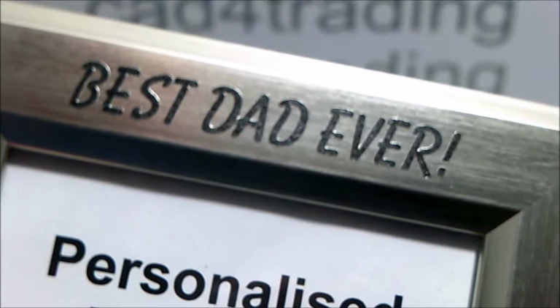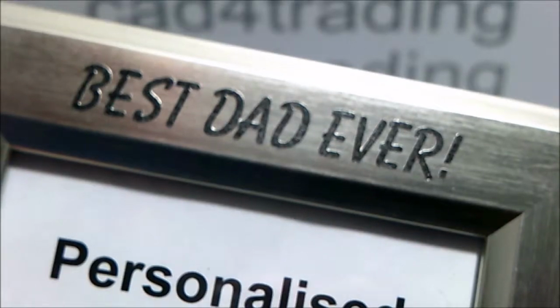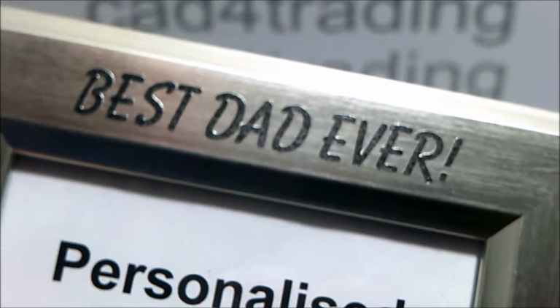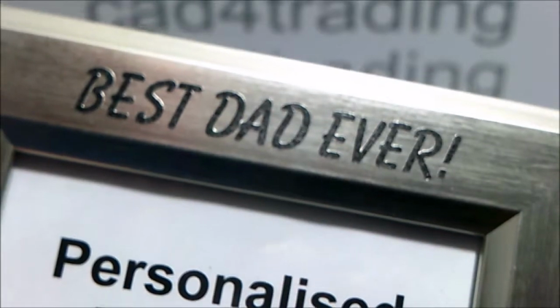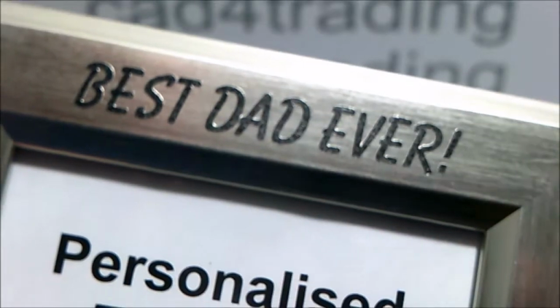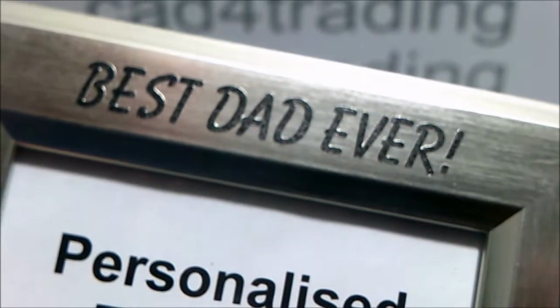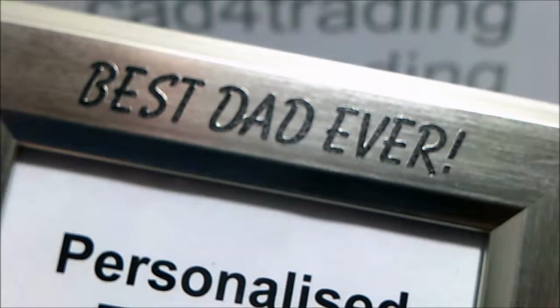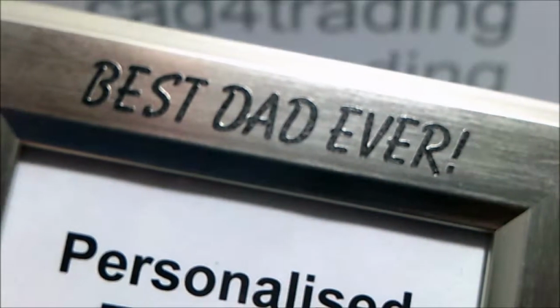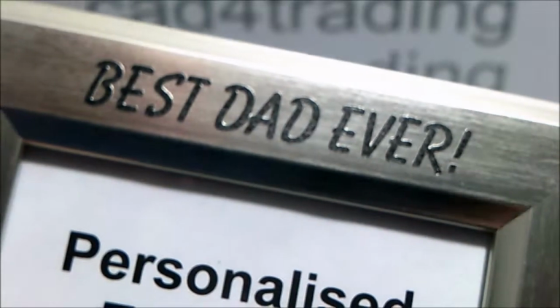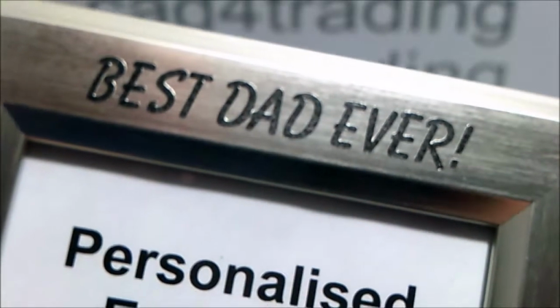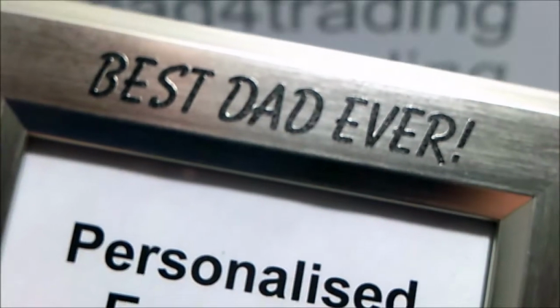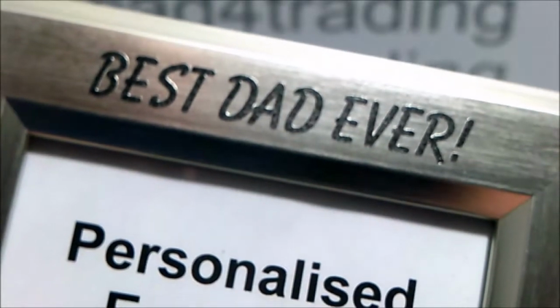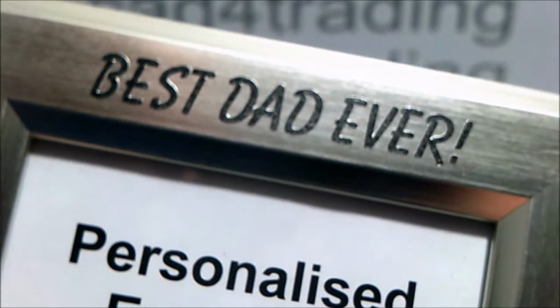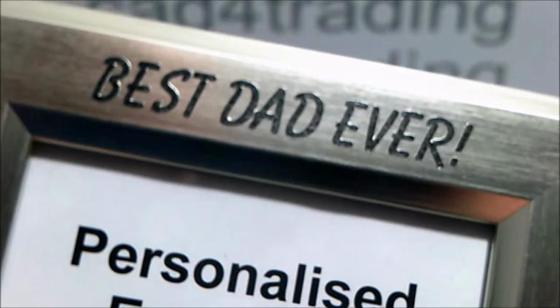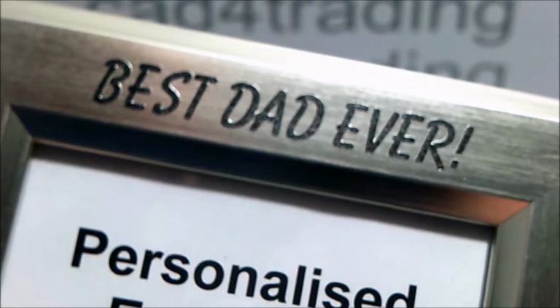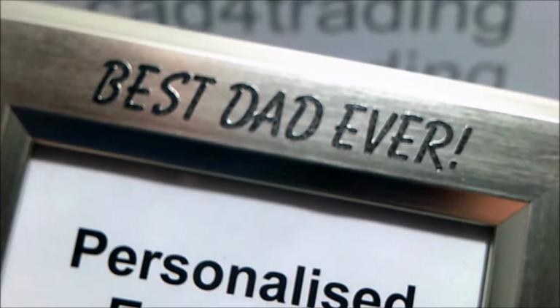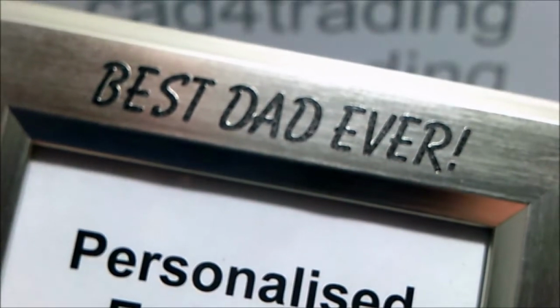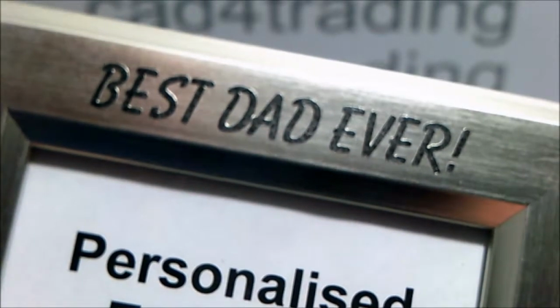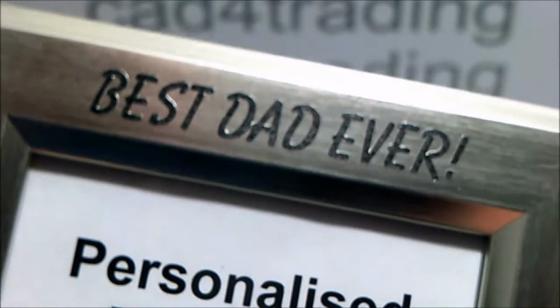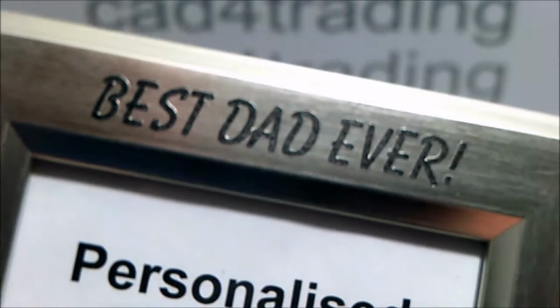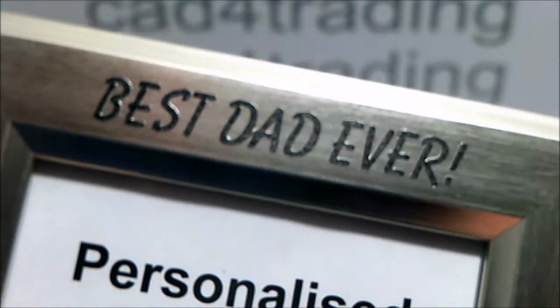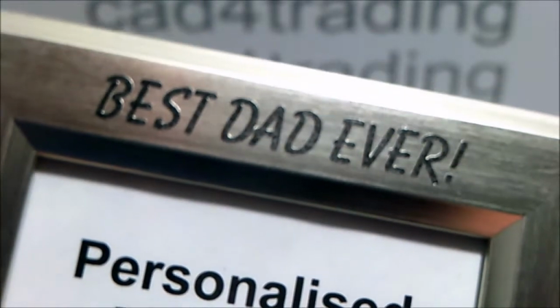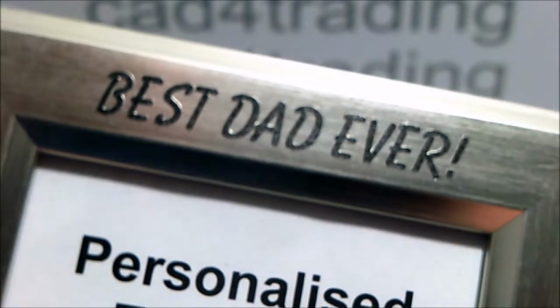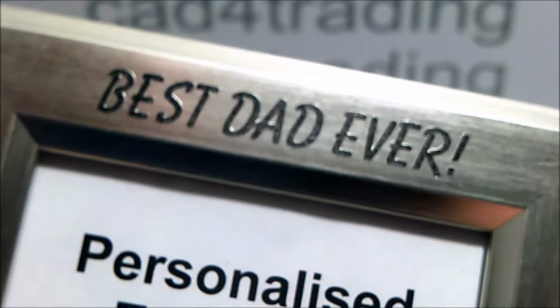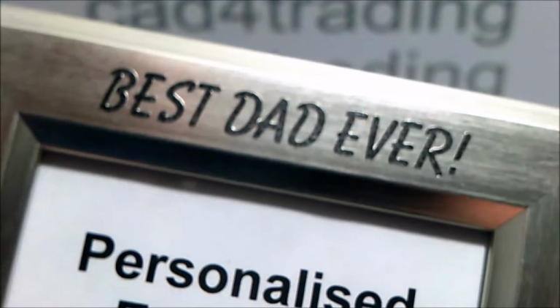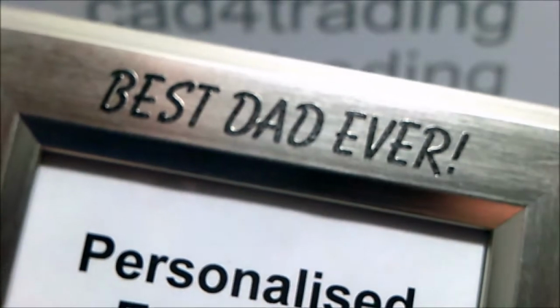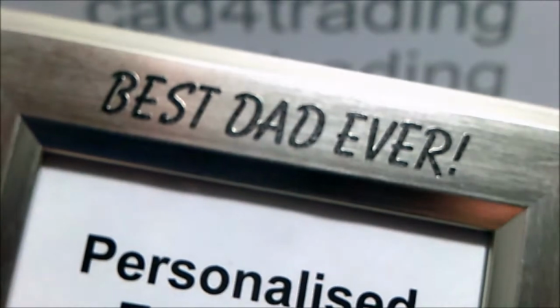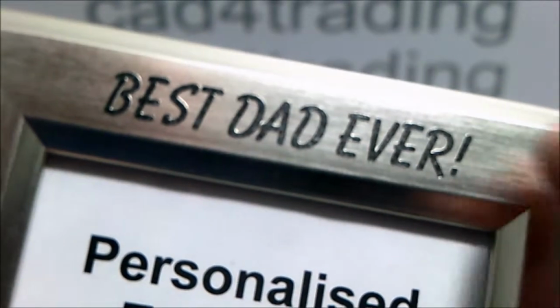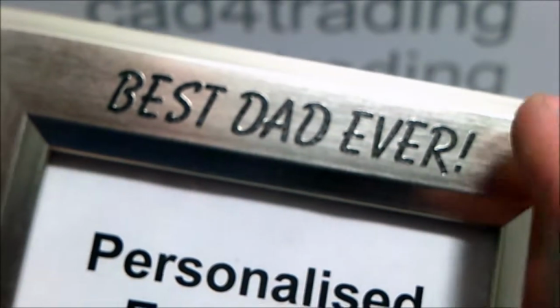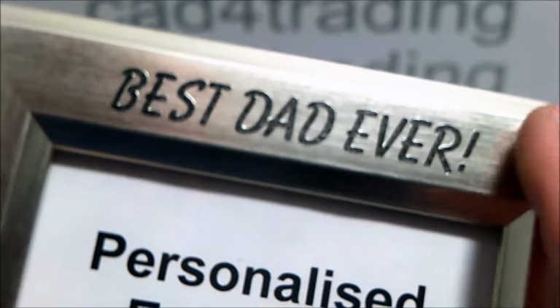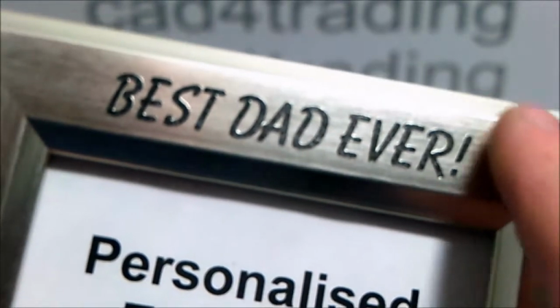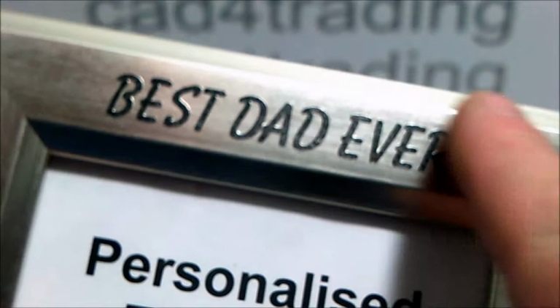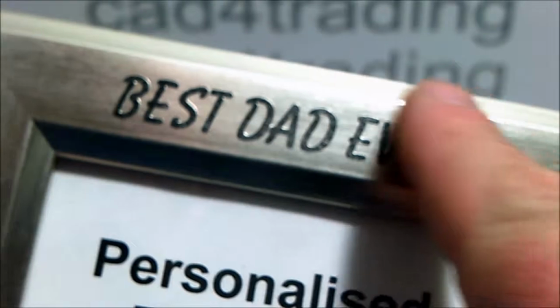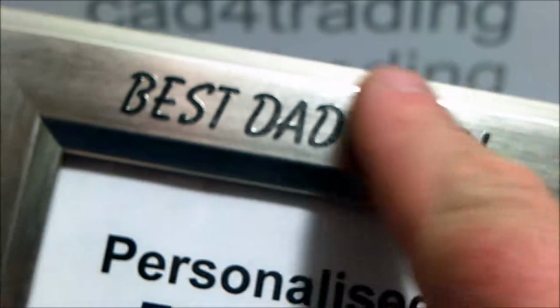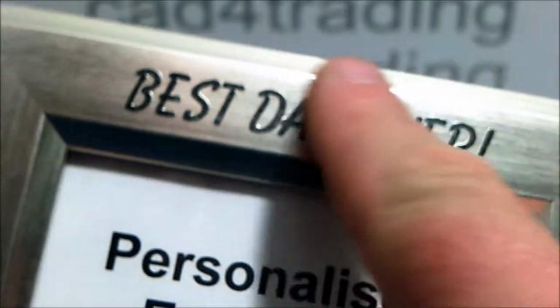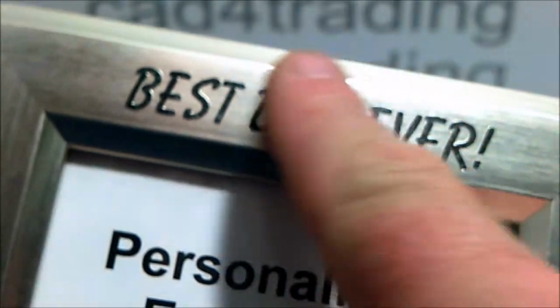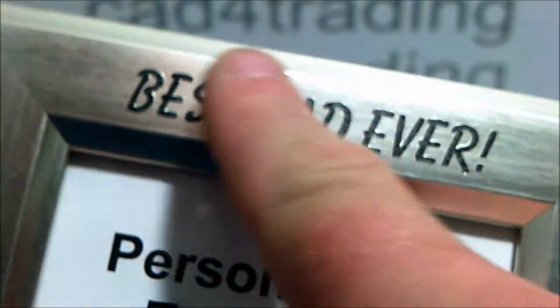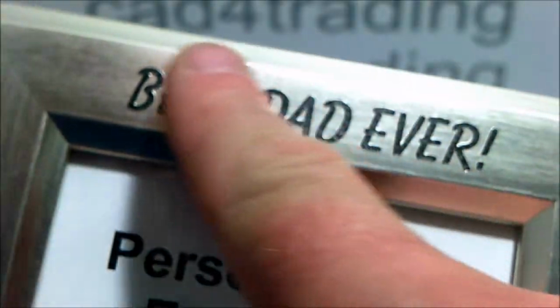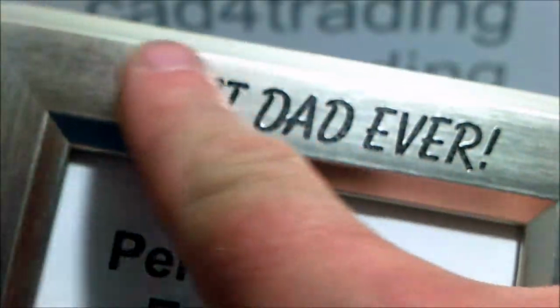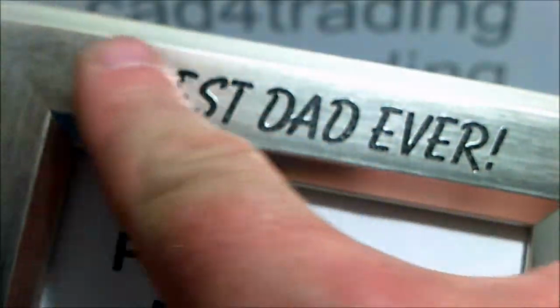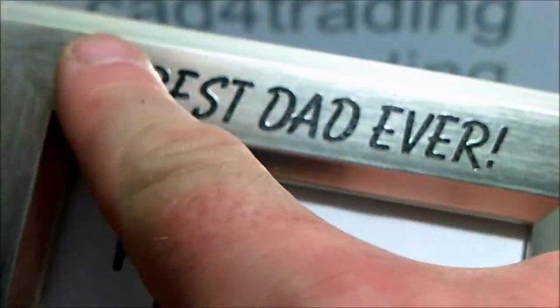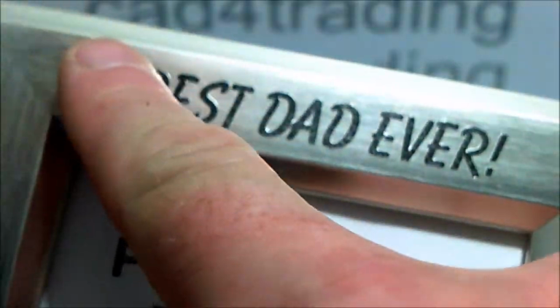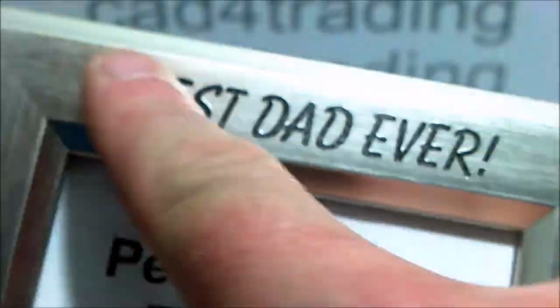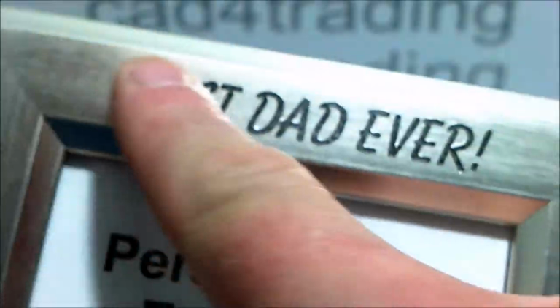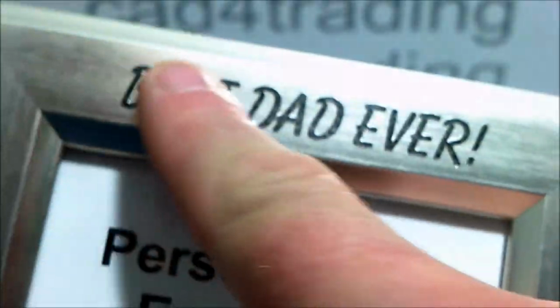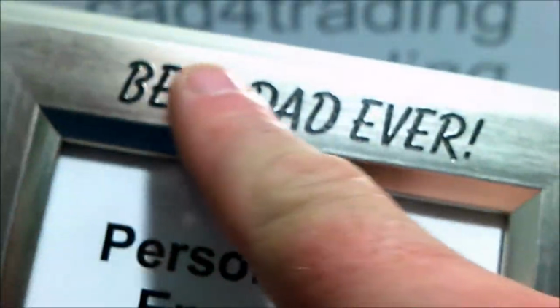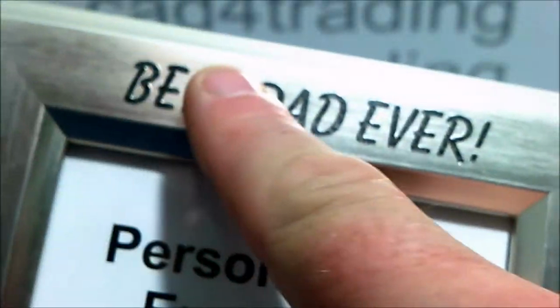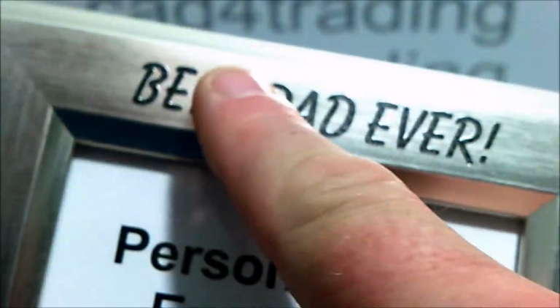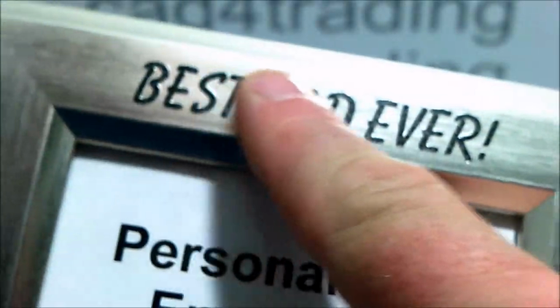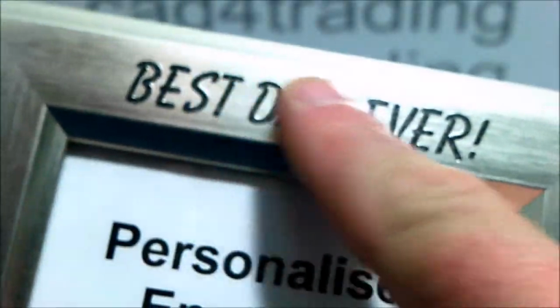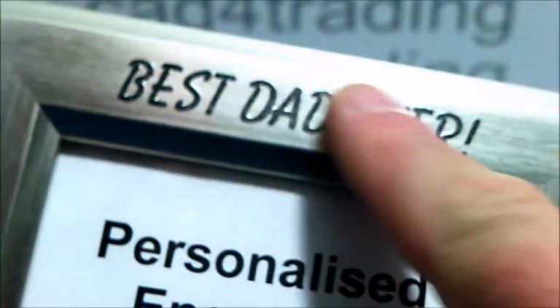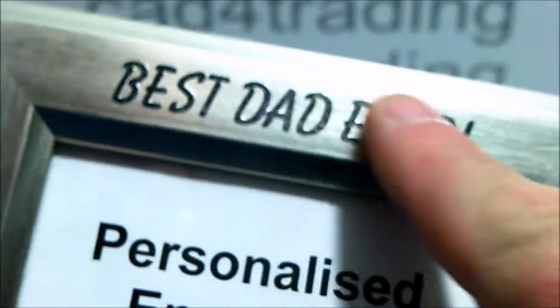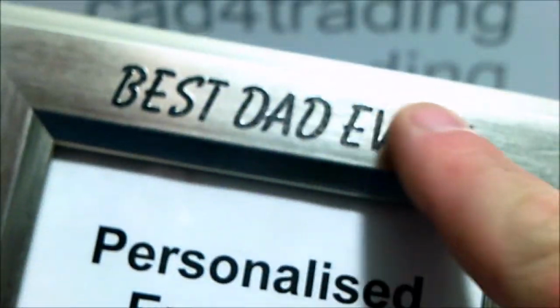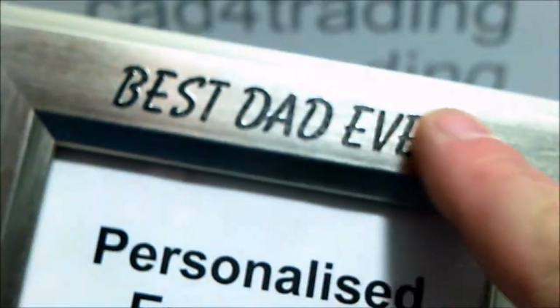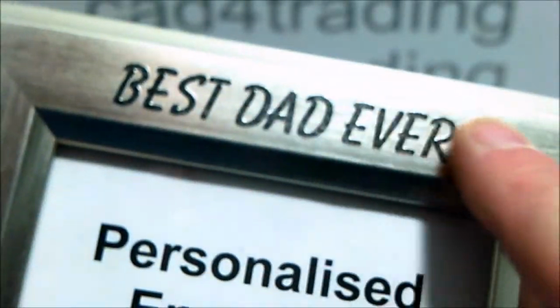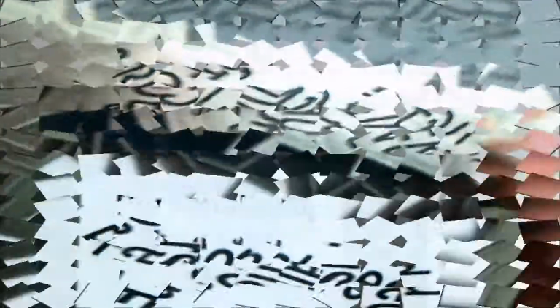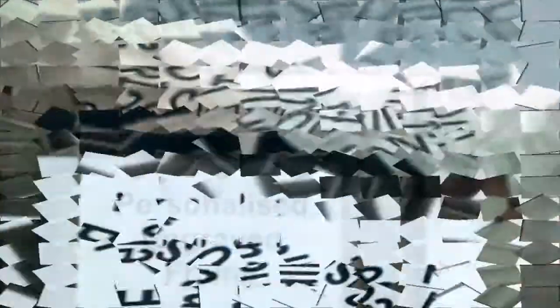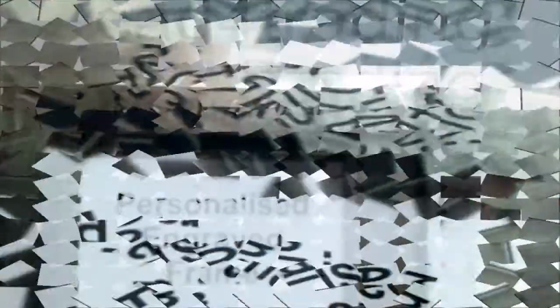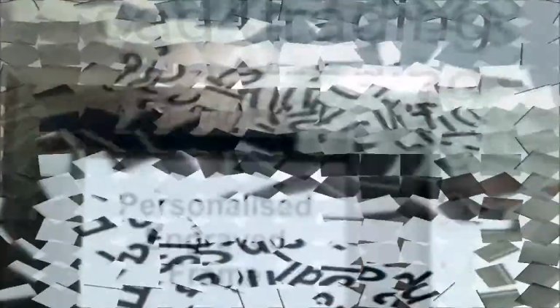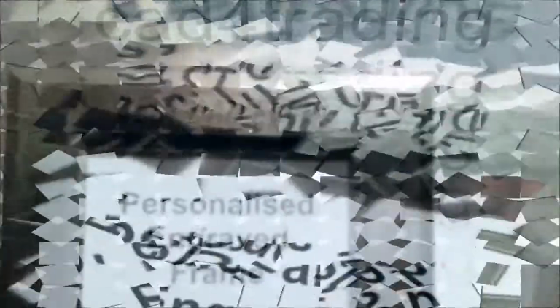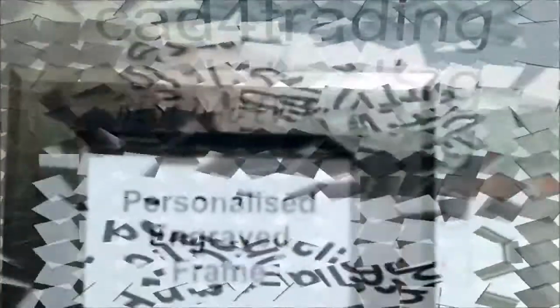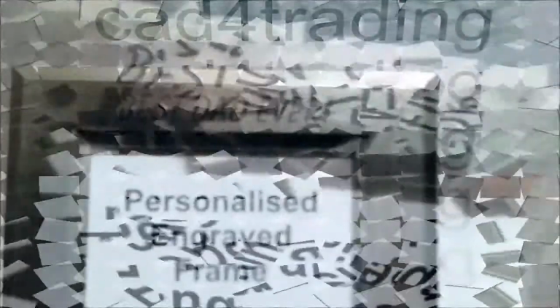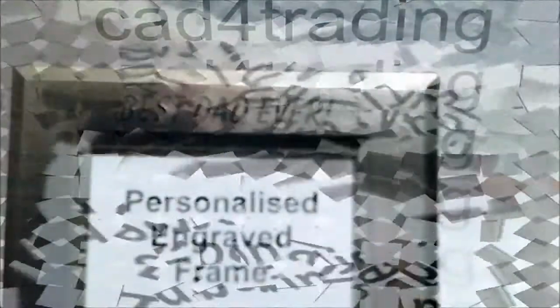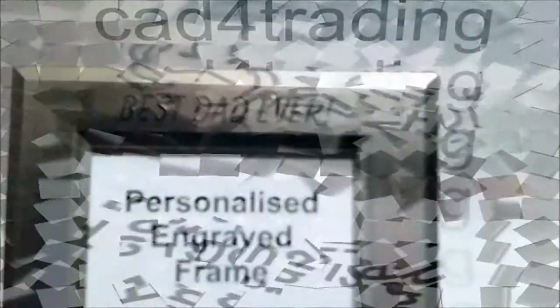Here's an example of our polymer frame. This one's in silver. Once it's engraved, it shows black lettering.